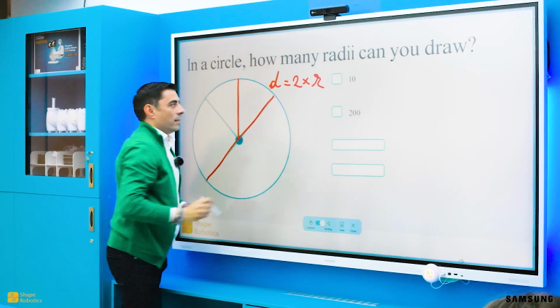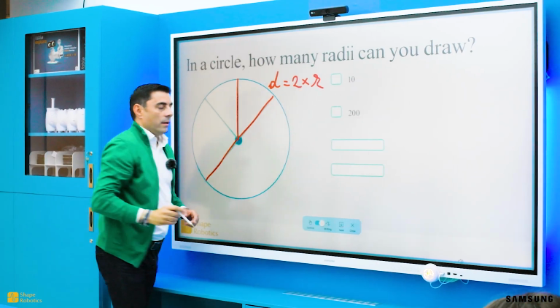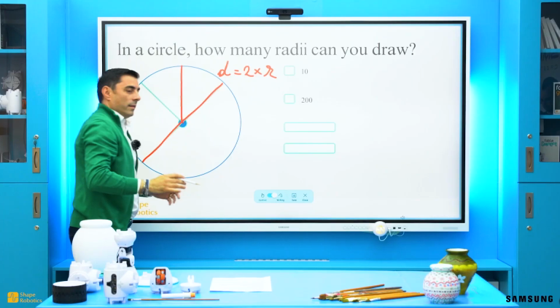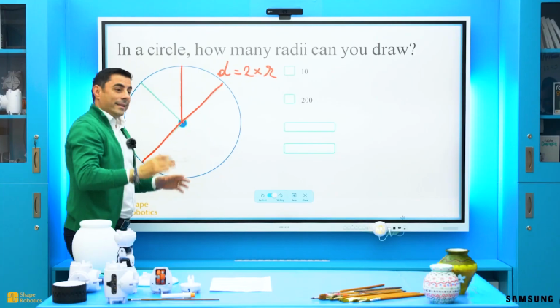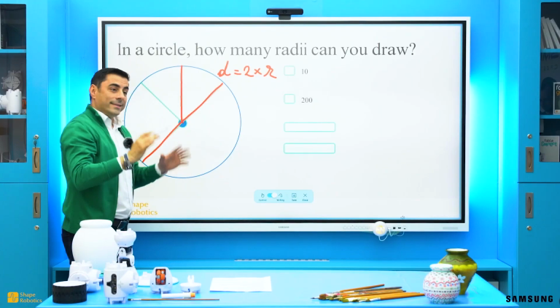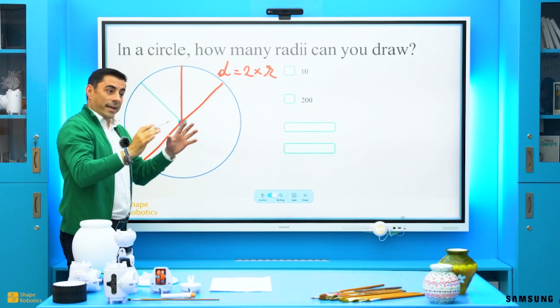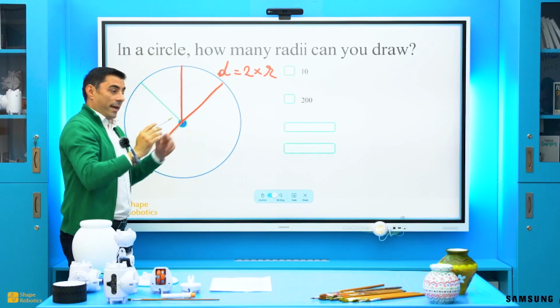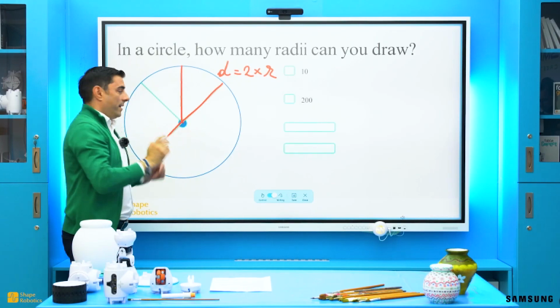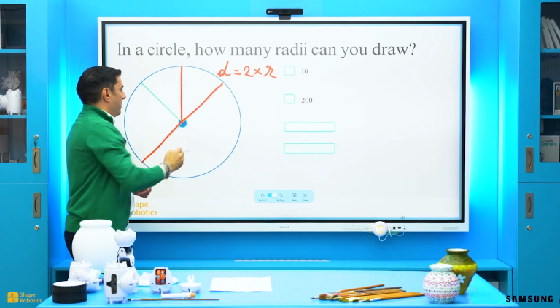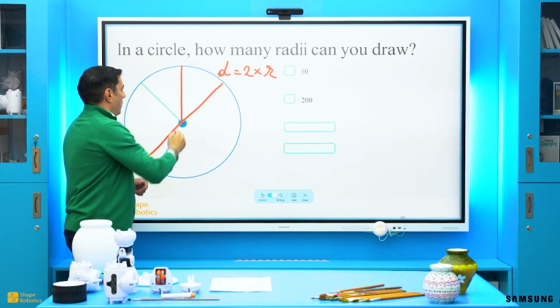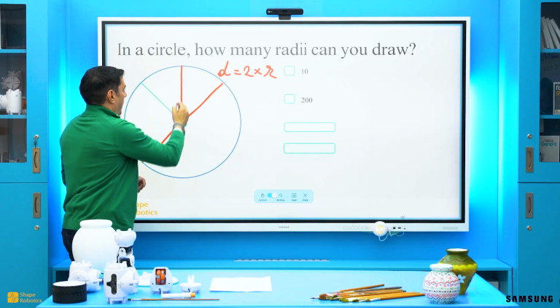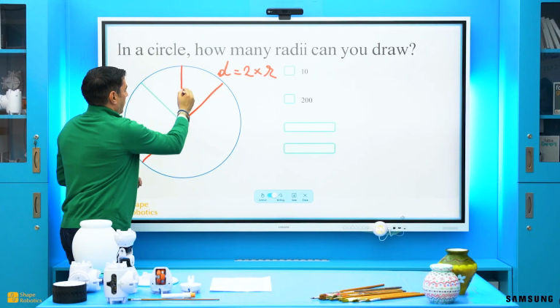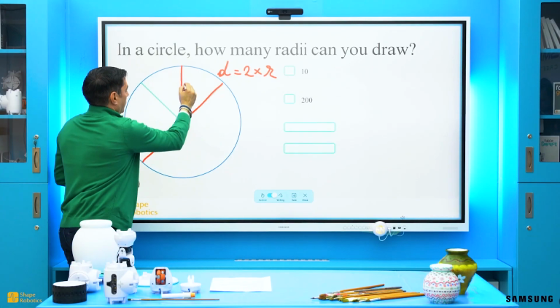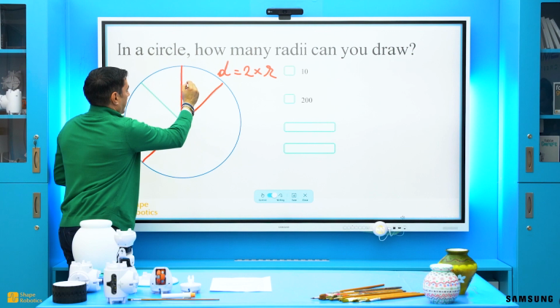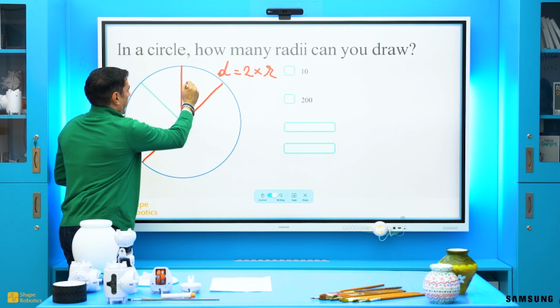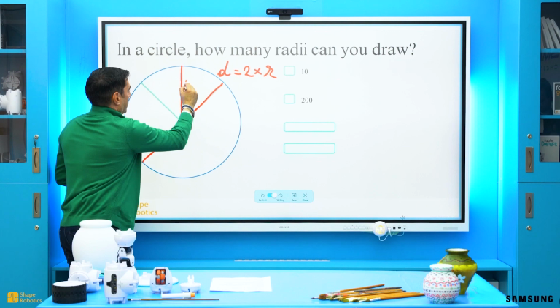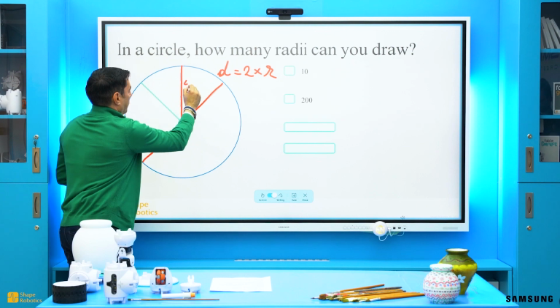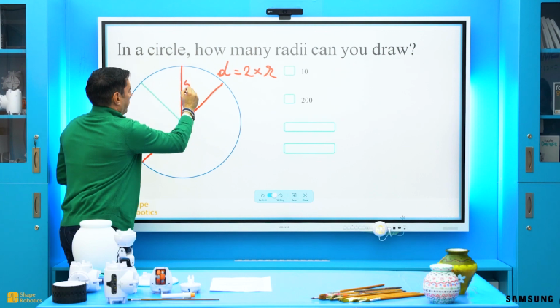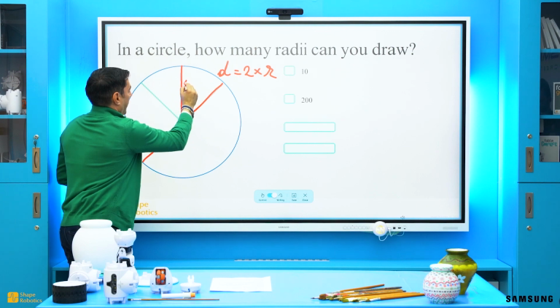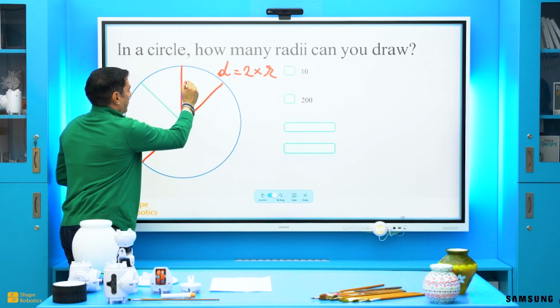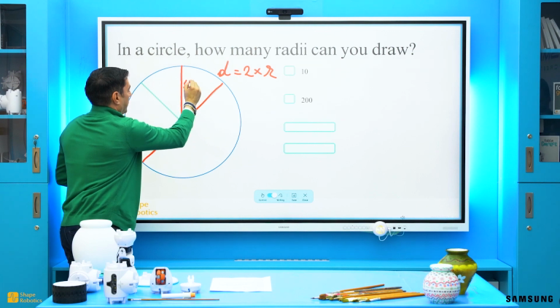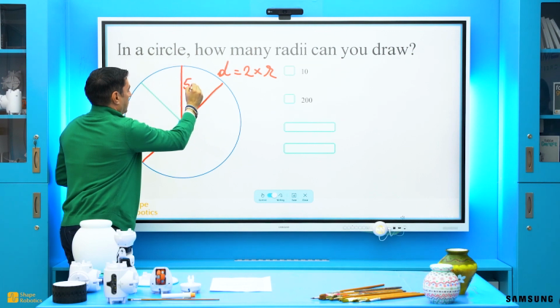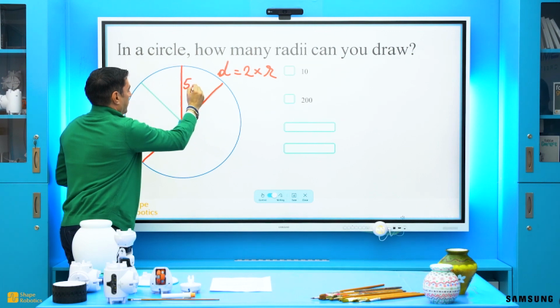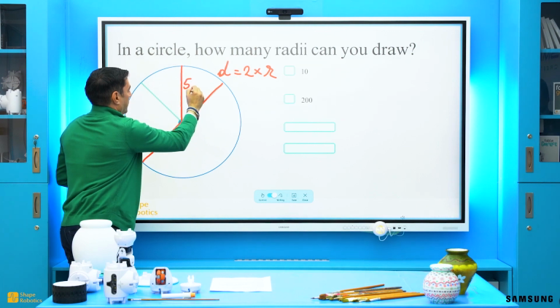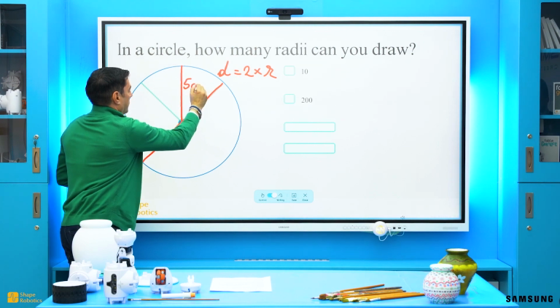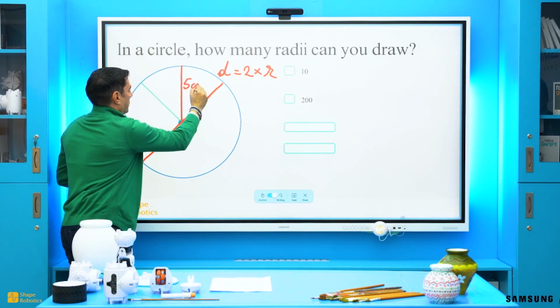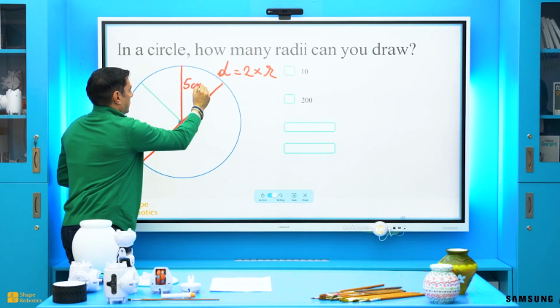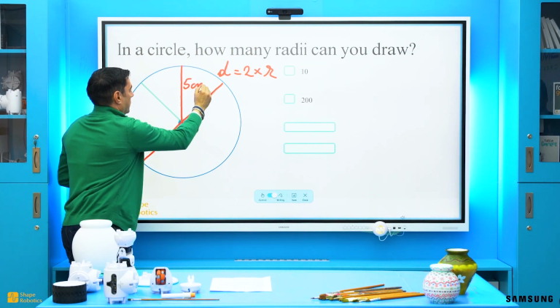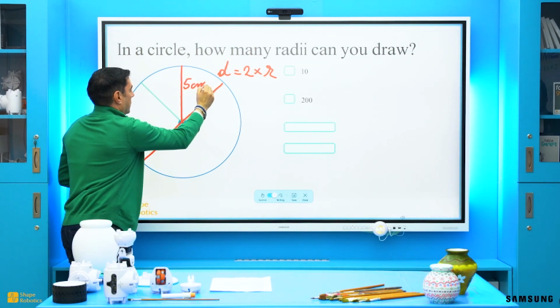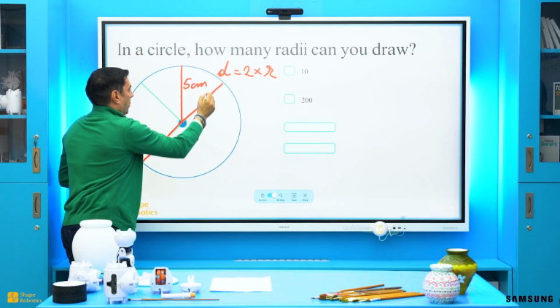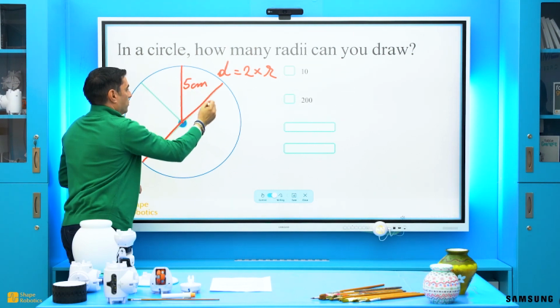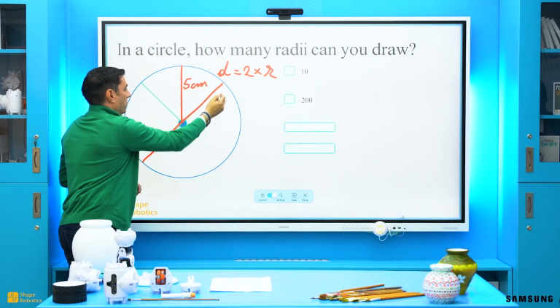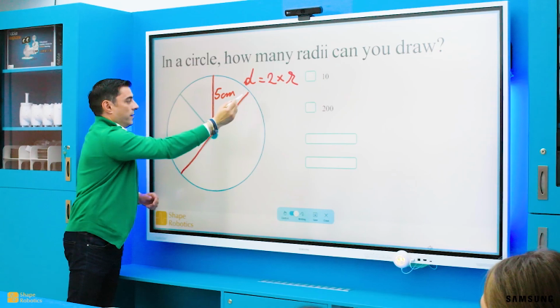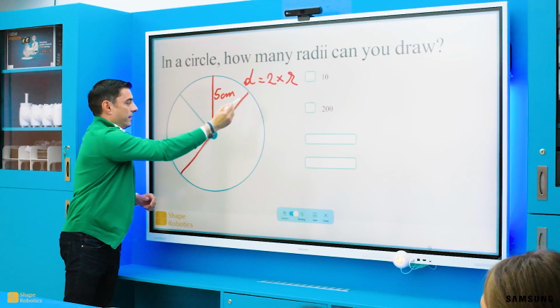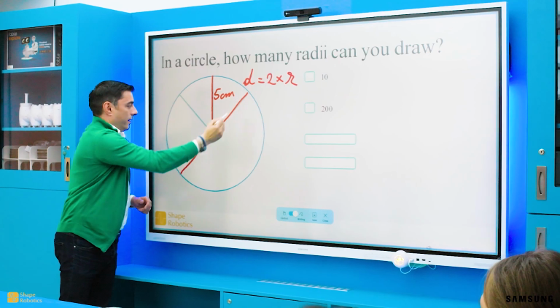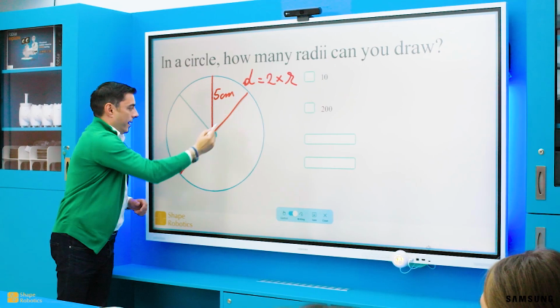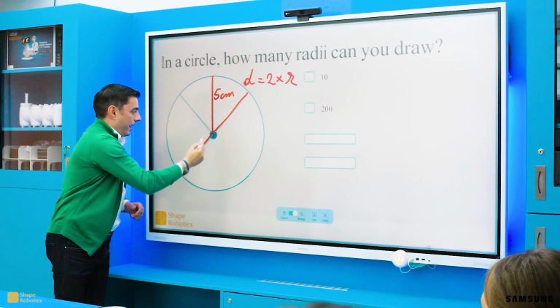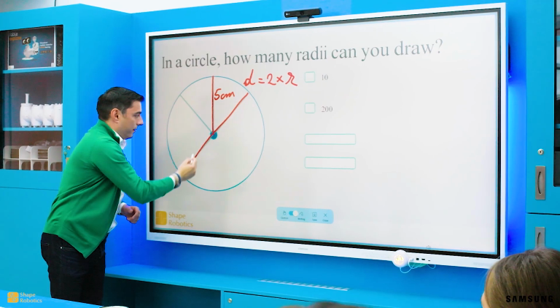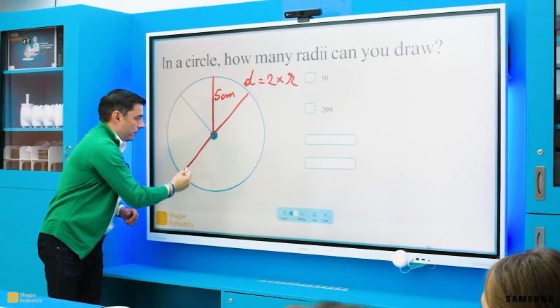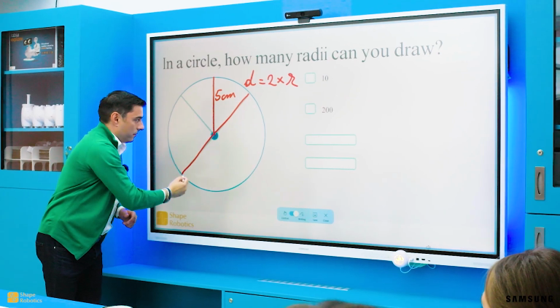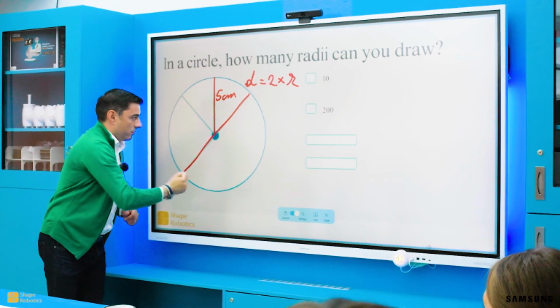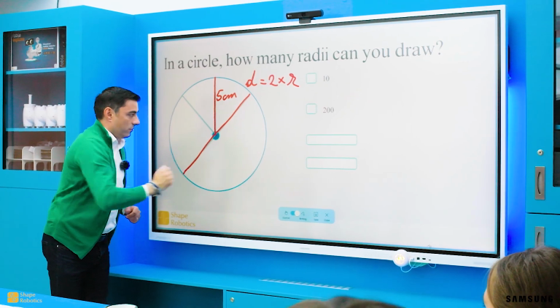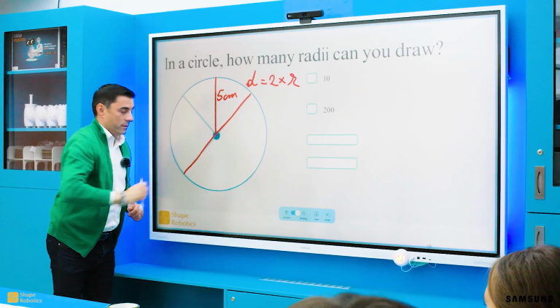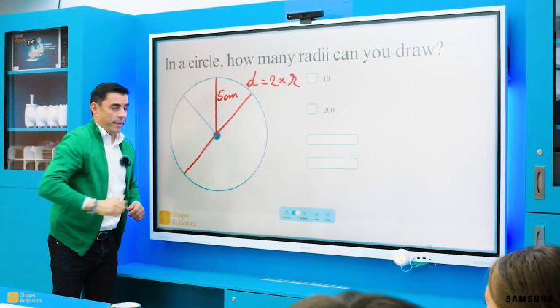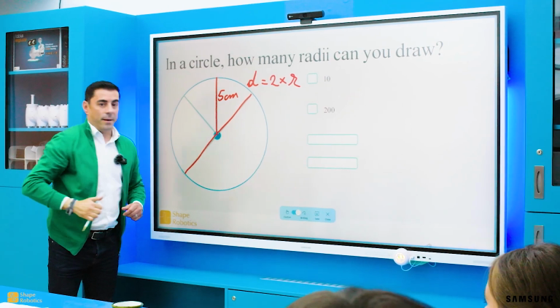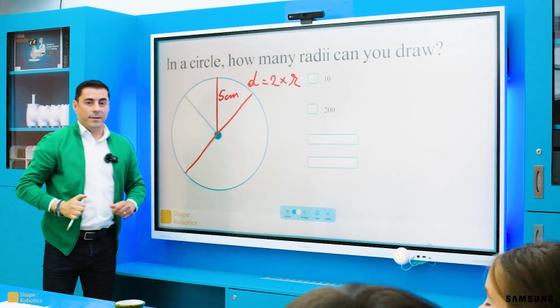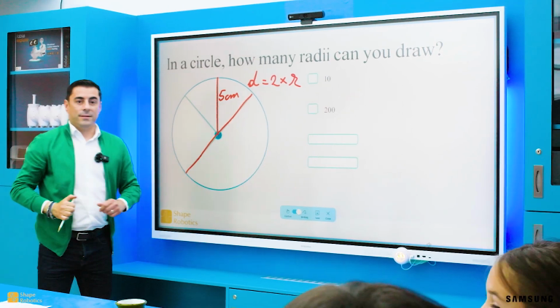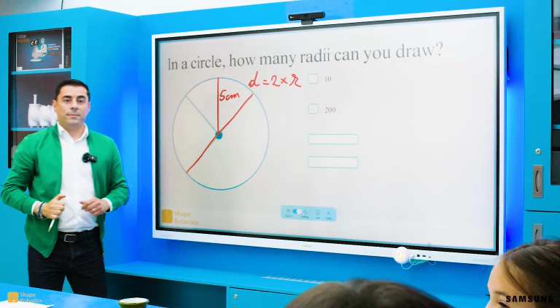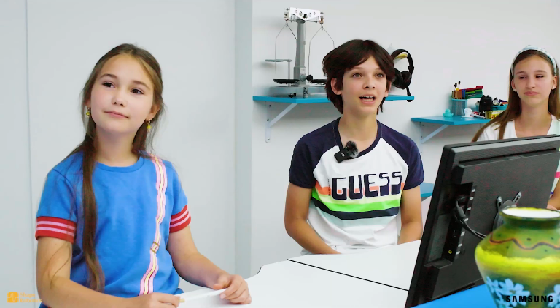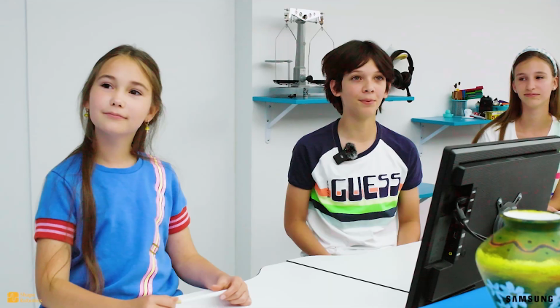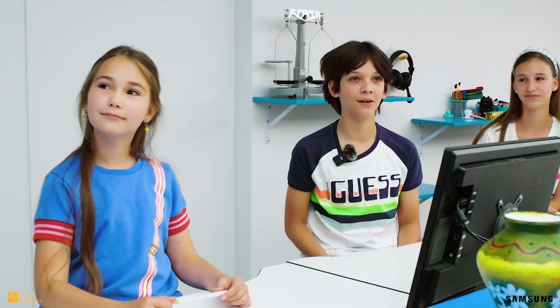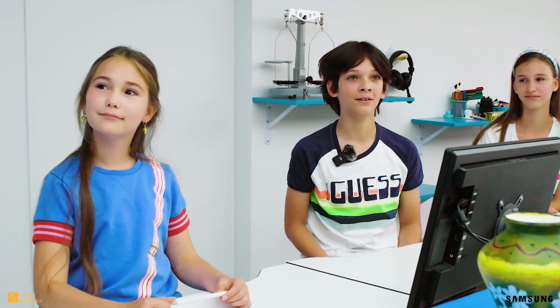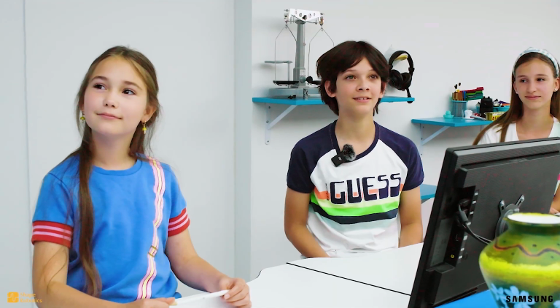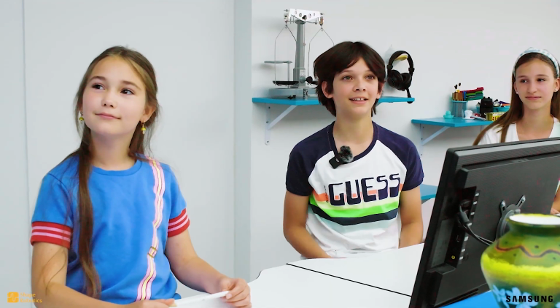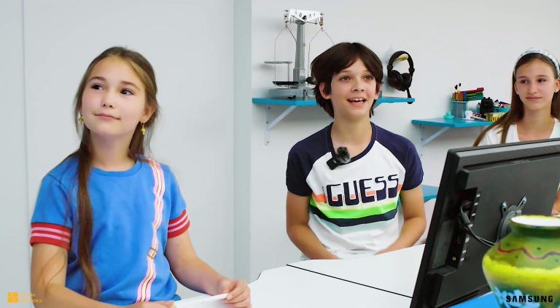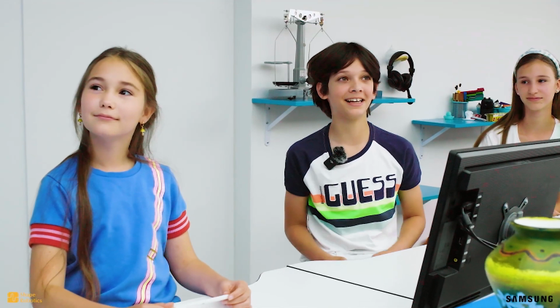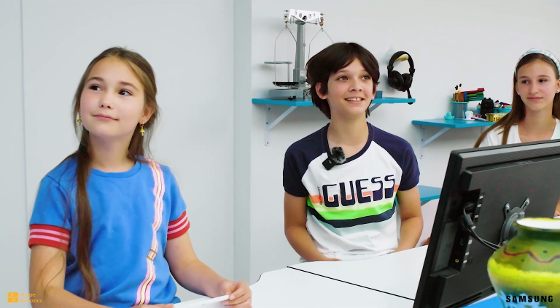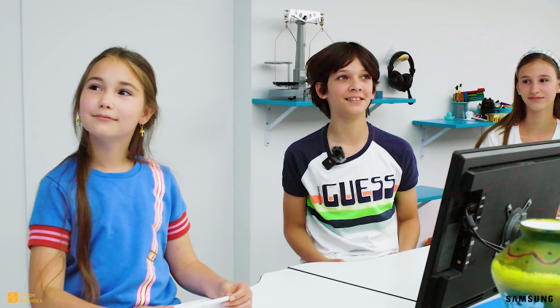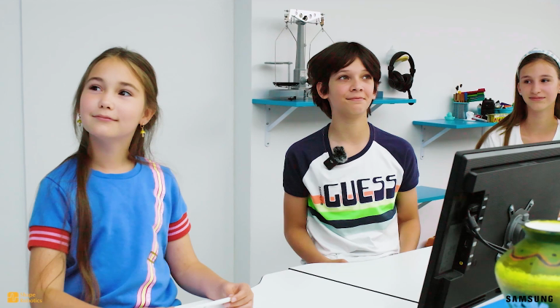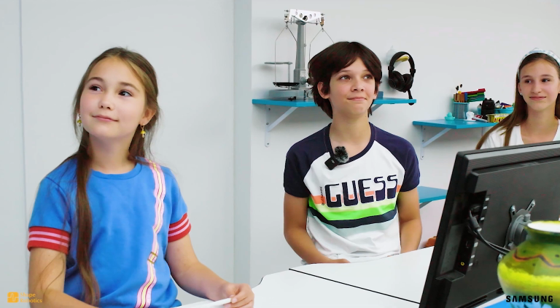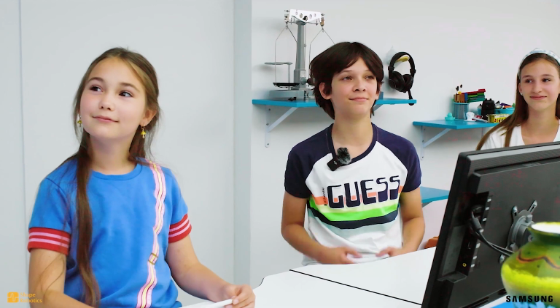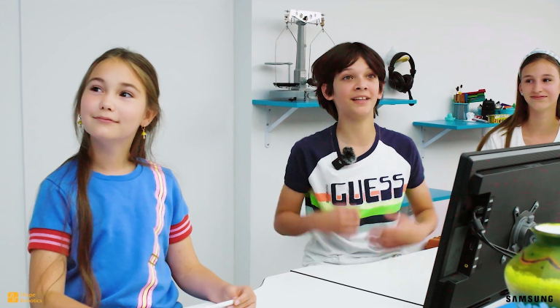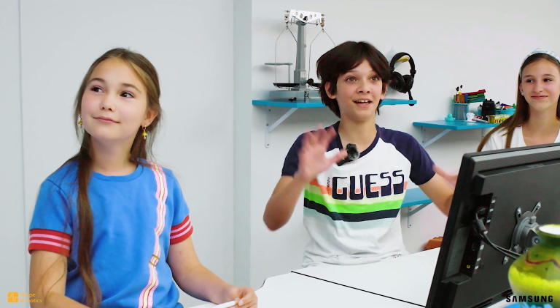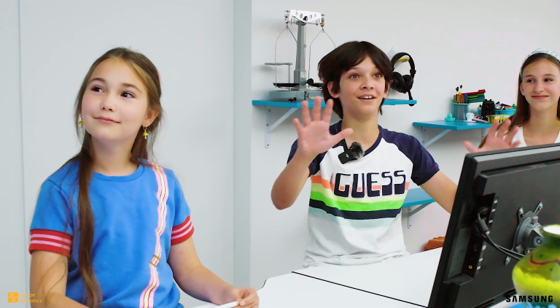Let's say that the radius has 5 centimeters. What will be the length of the diameter? Double! That is 10!